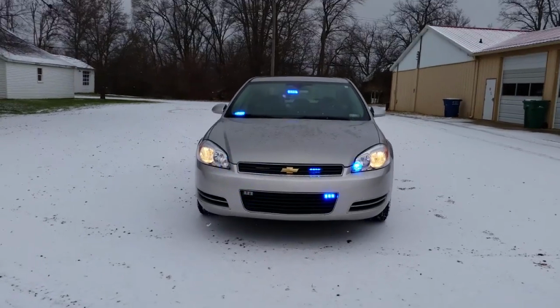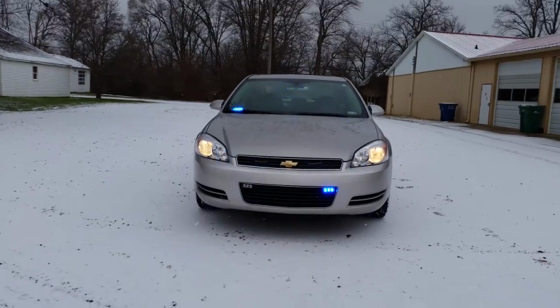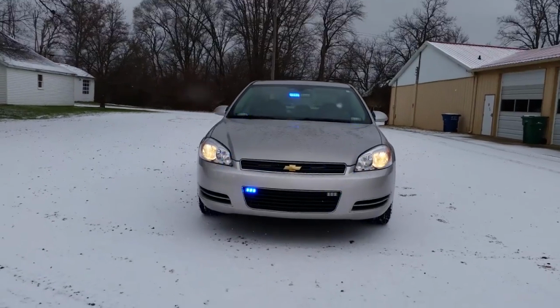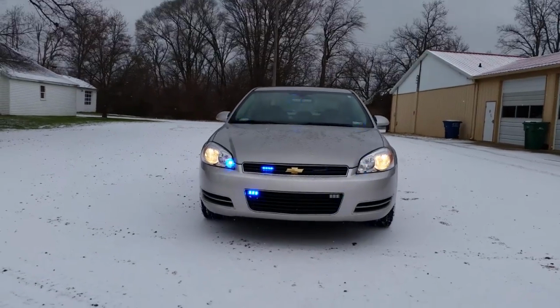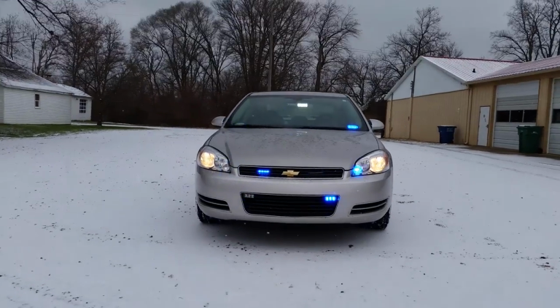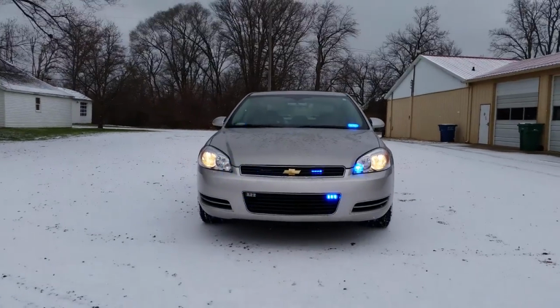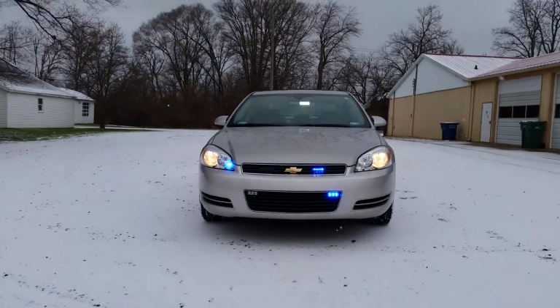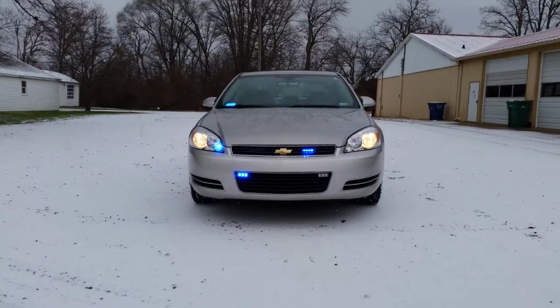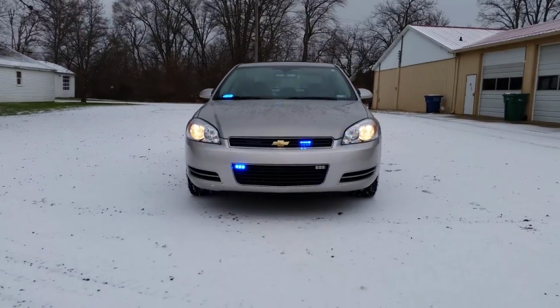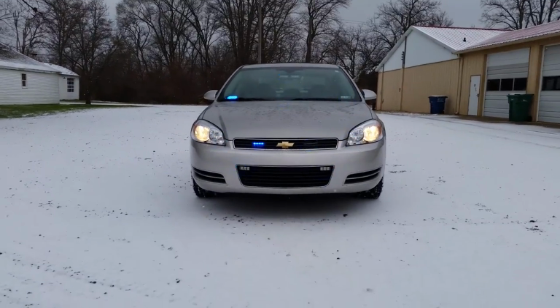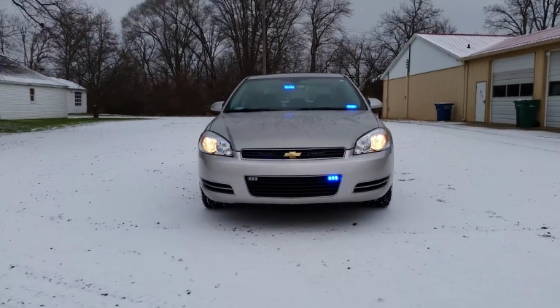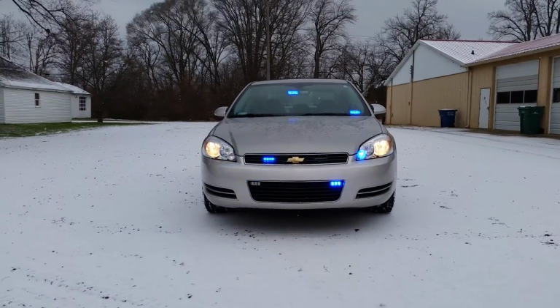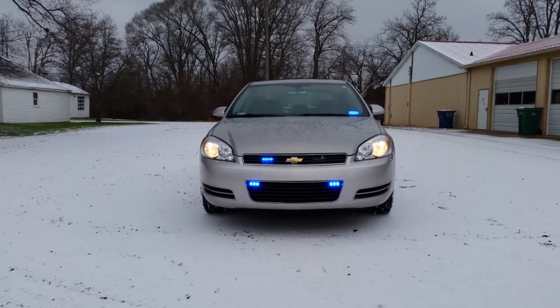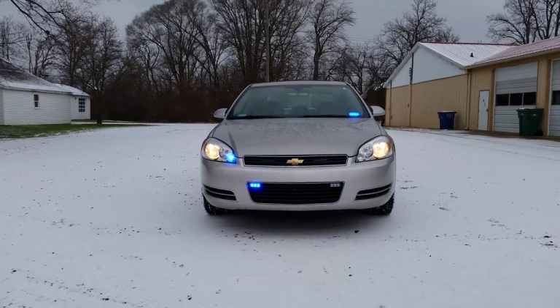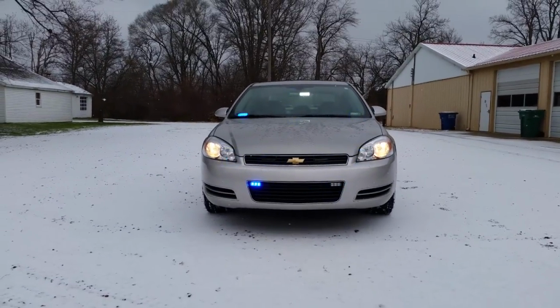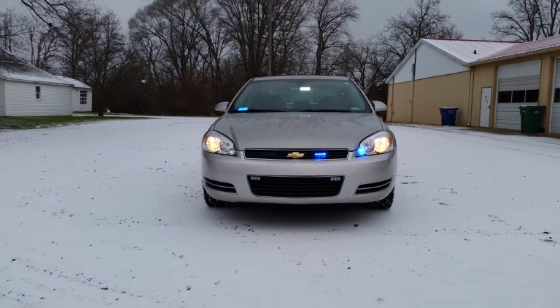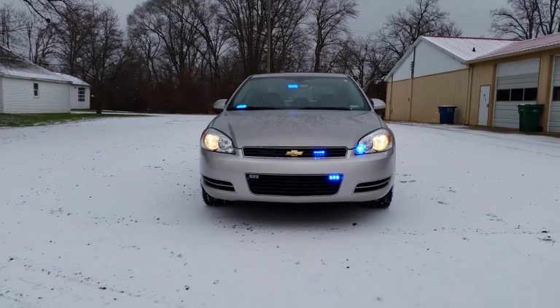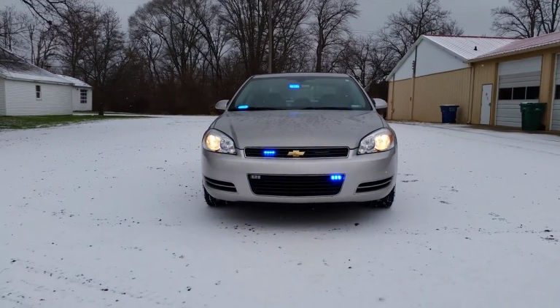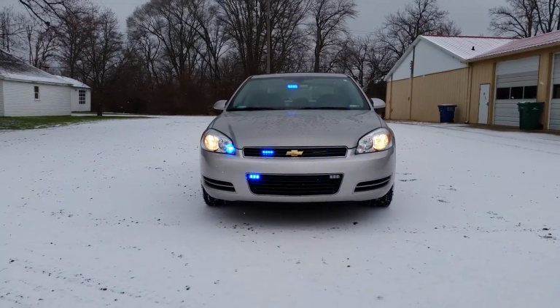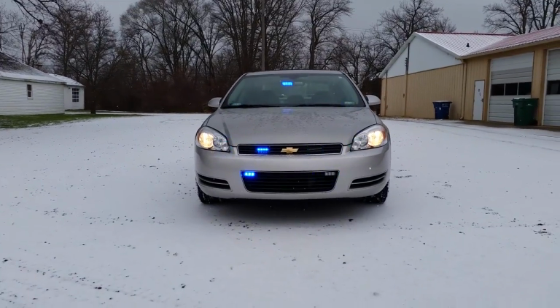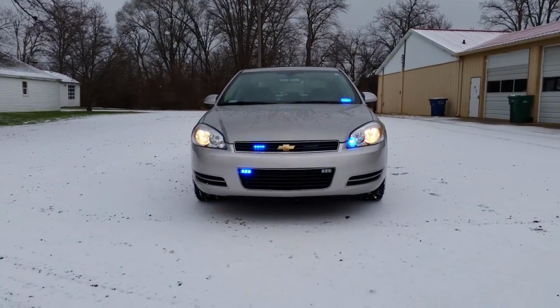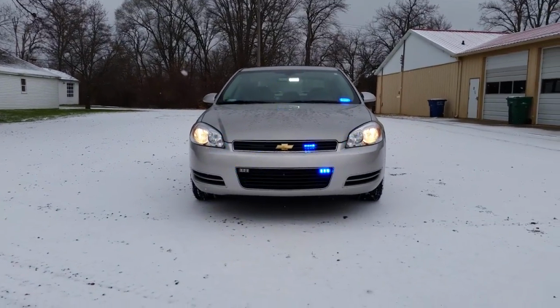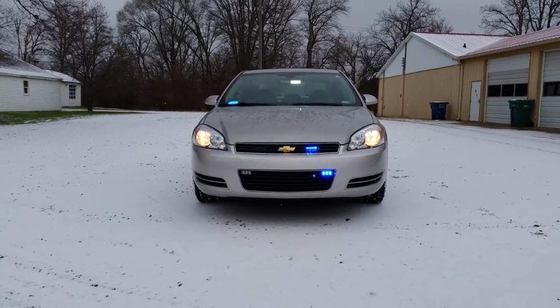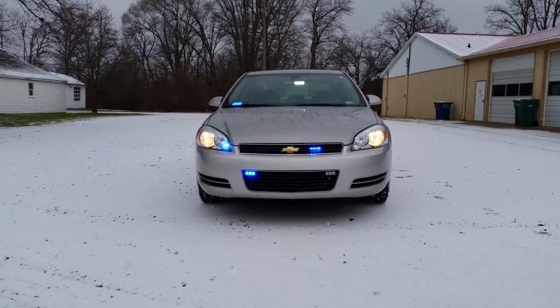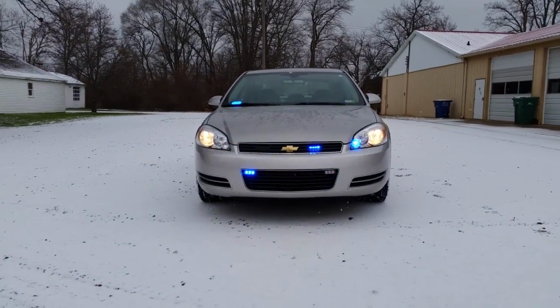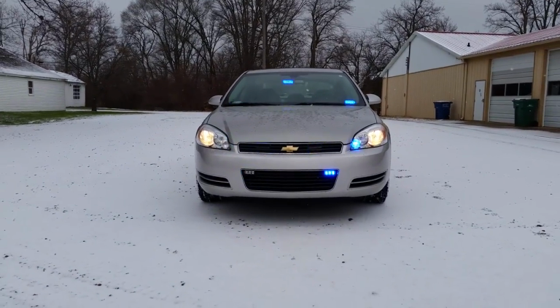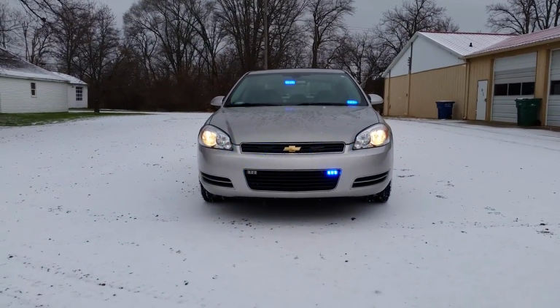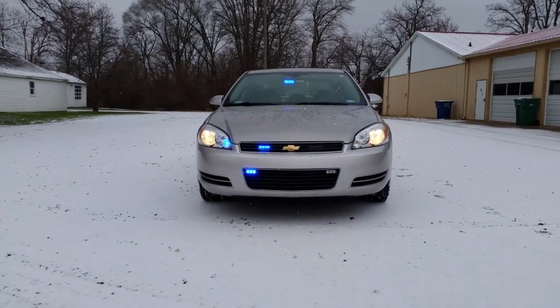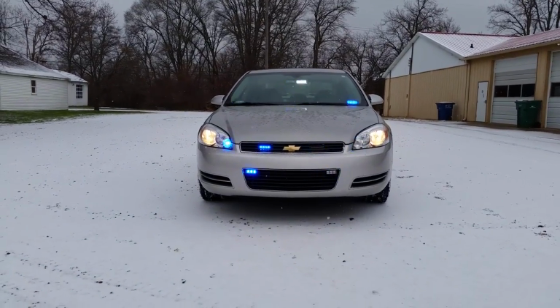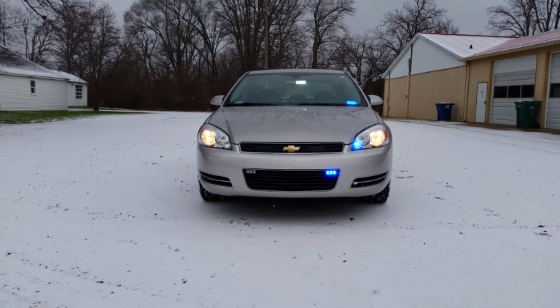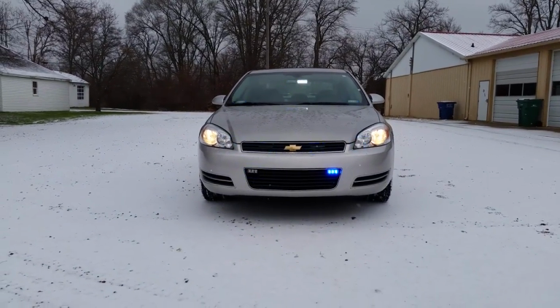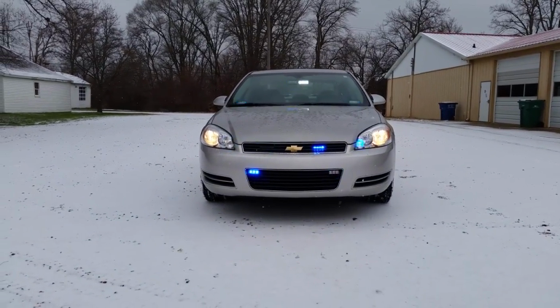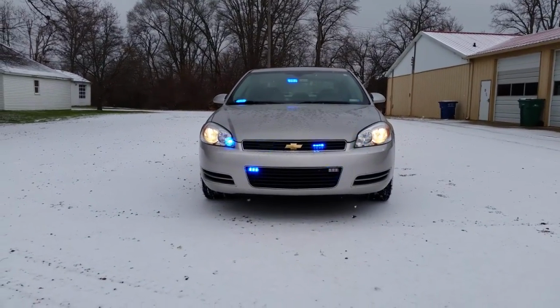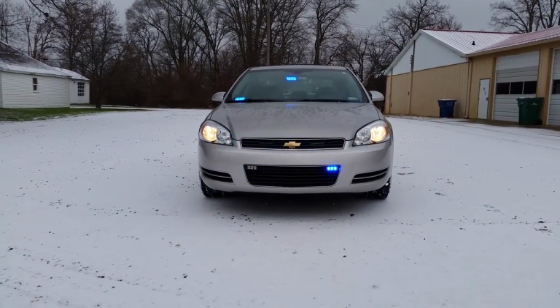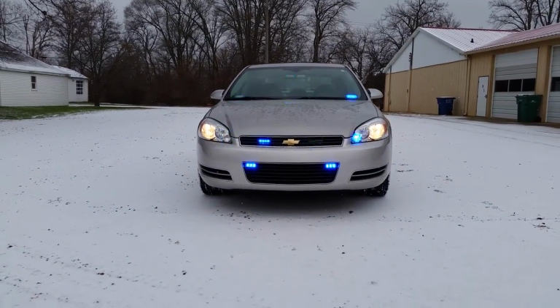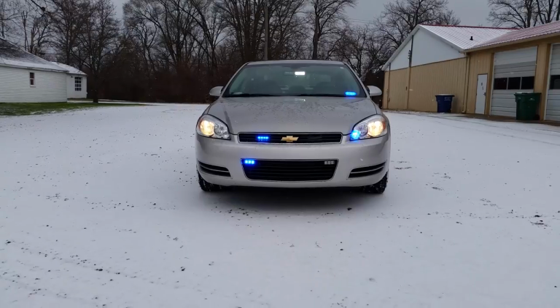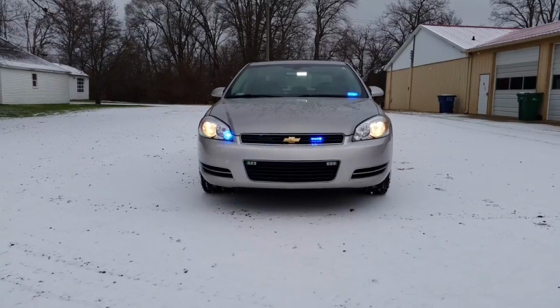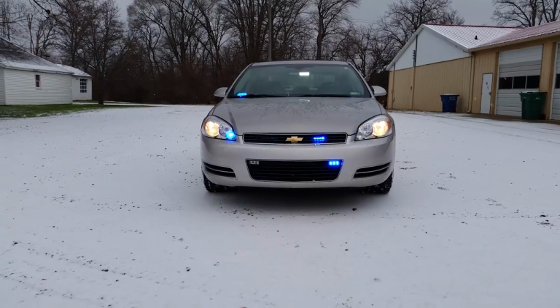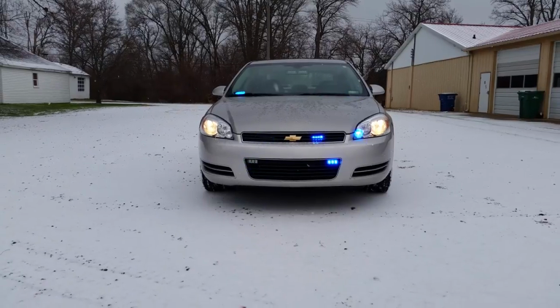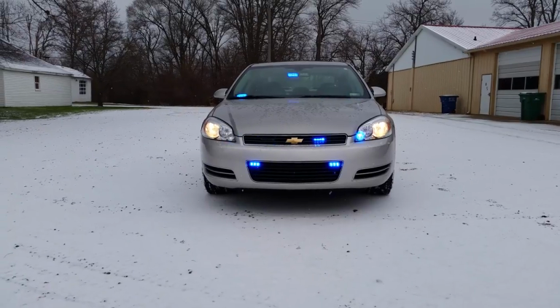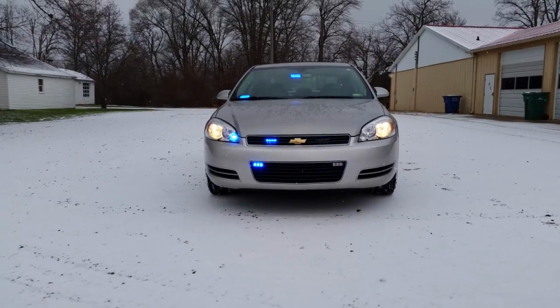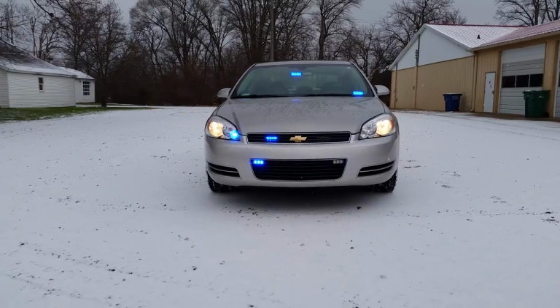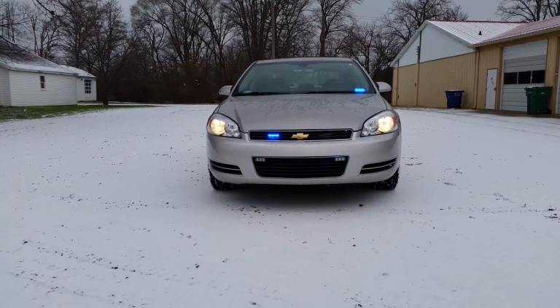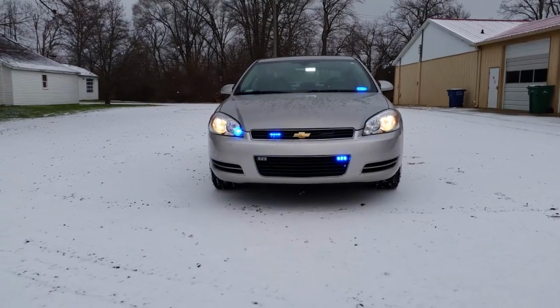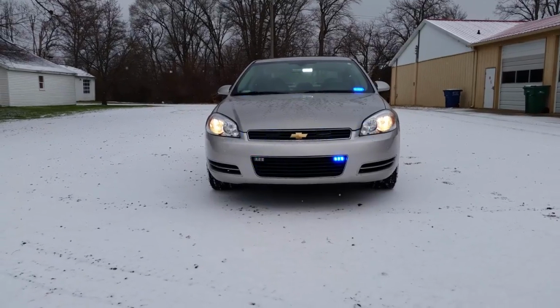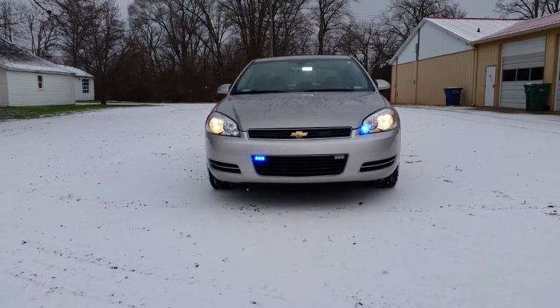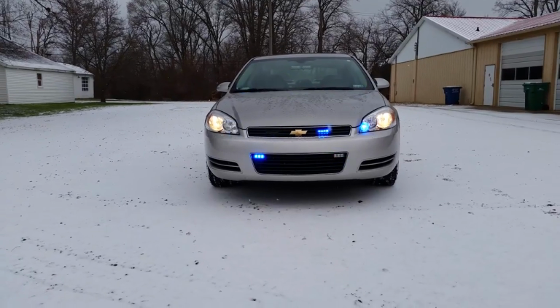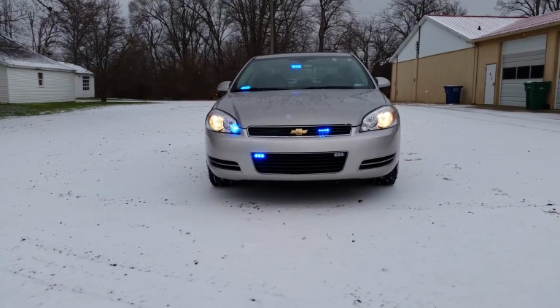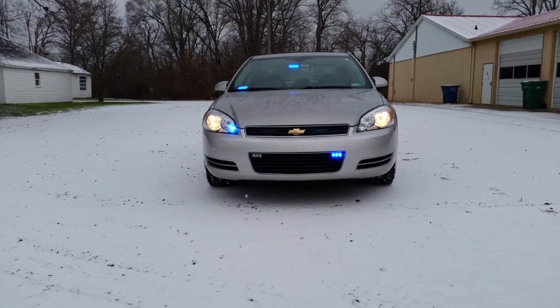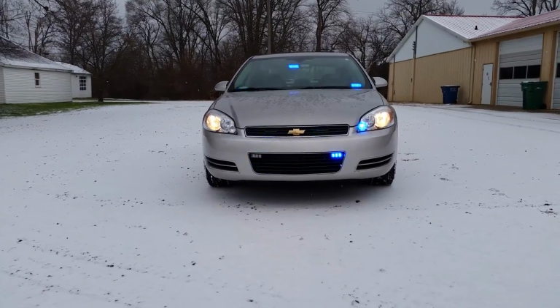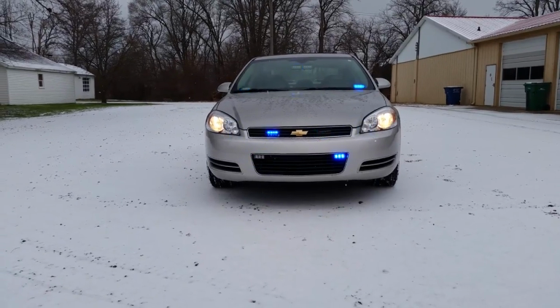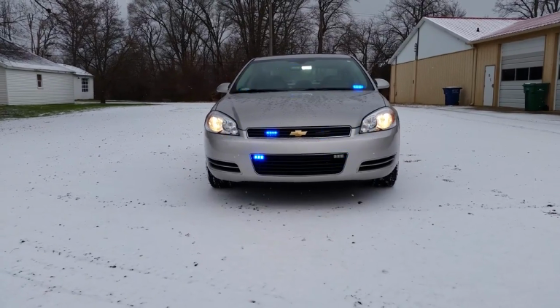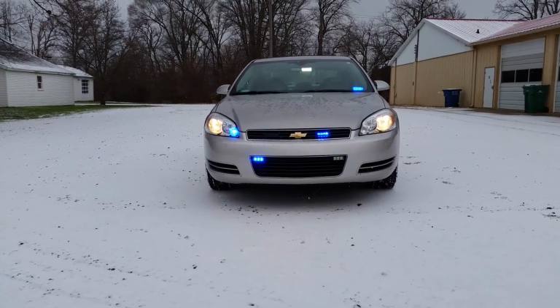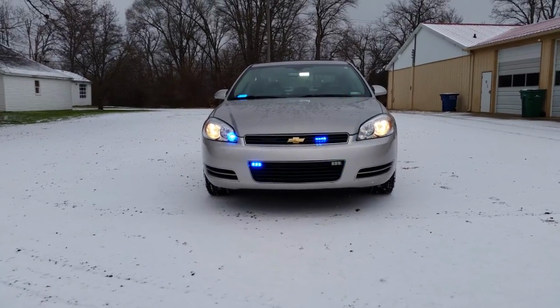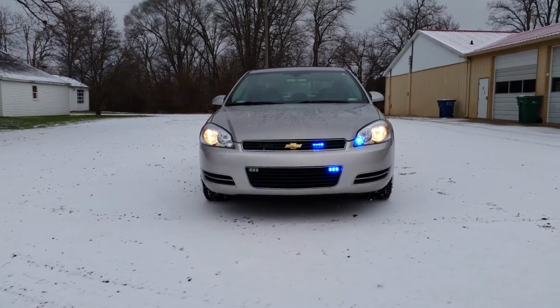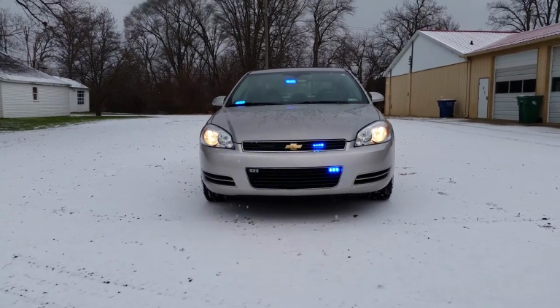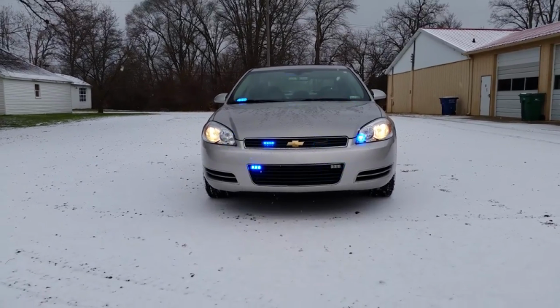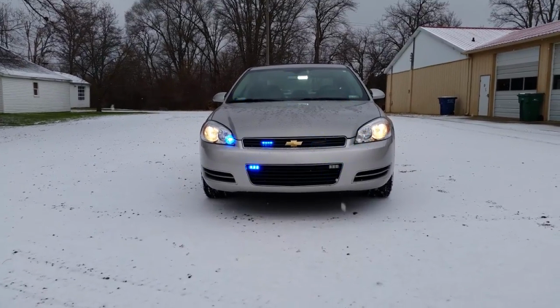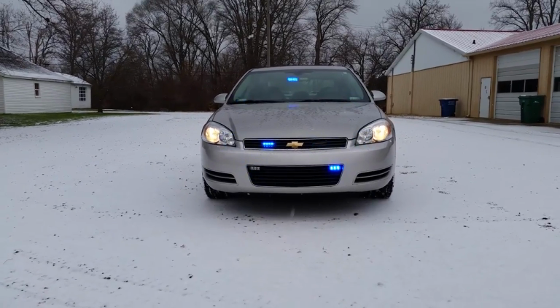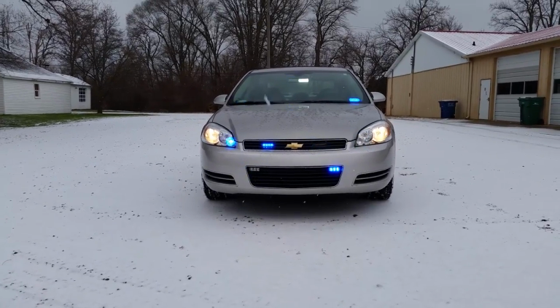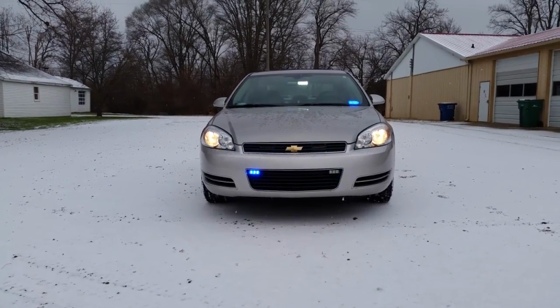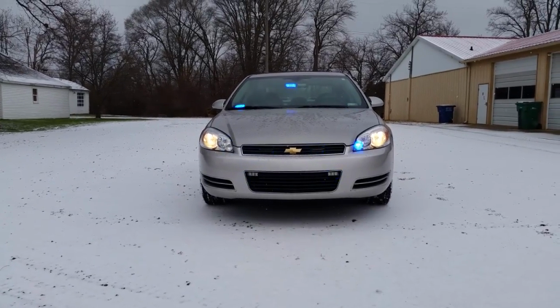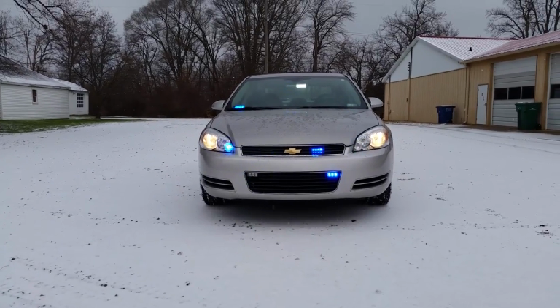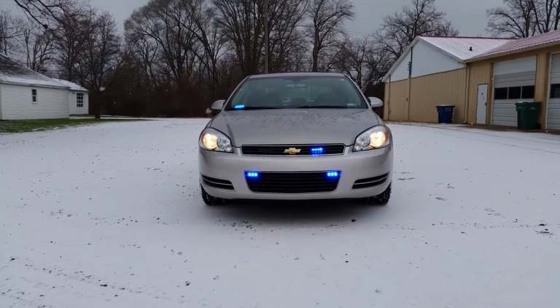Down here, the grill lights behind the grill — they're more further away than anything.